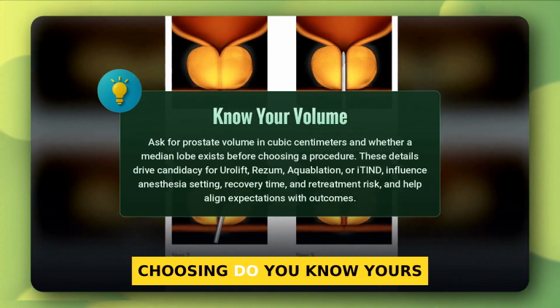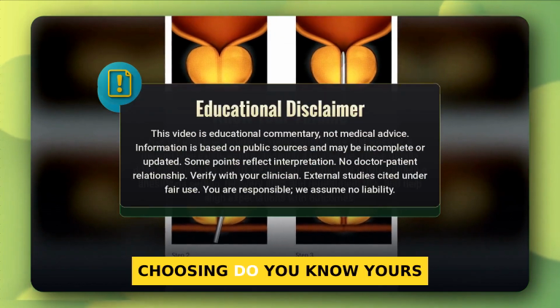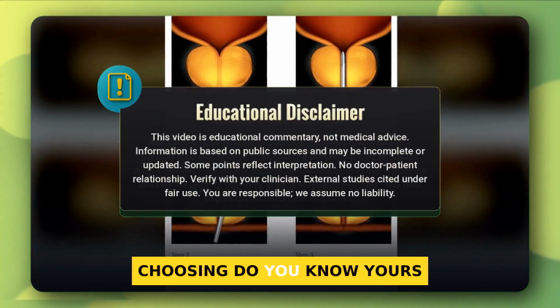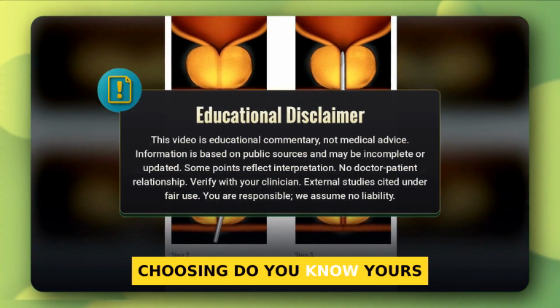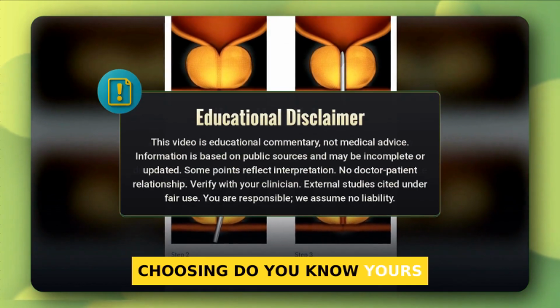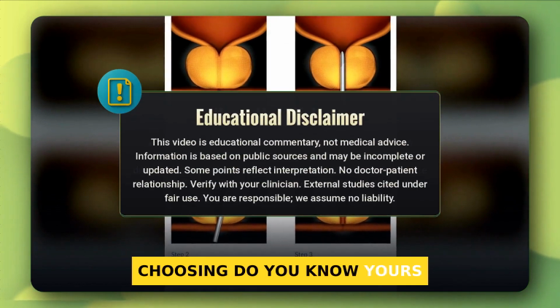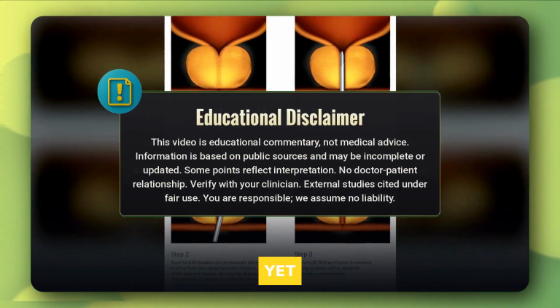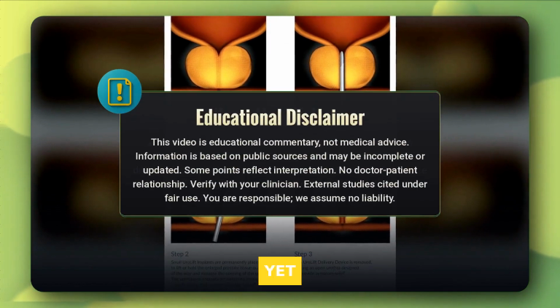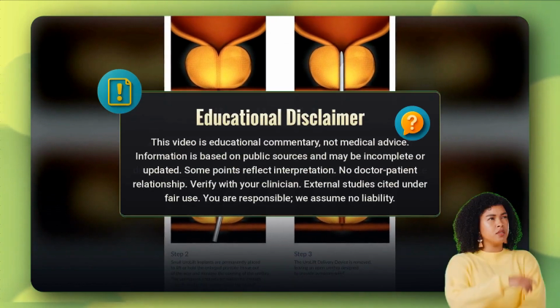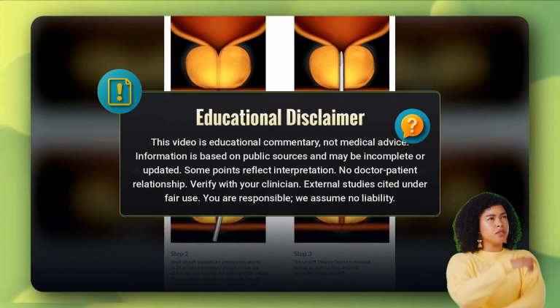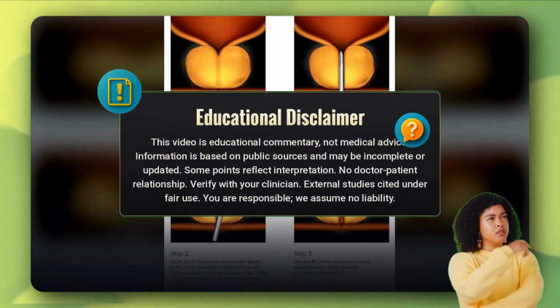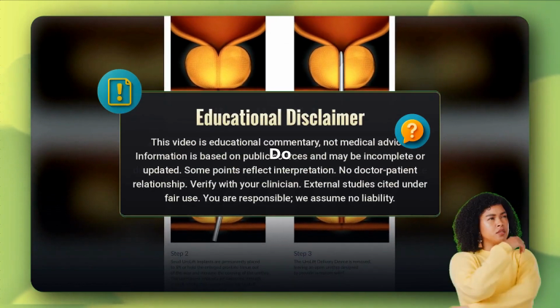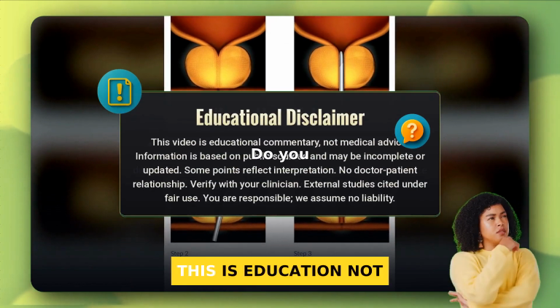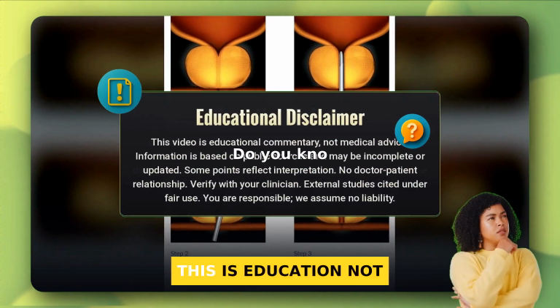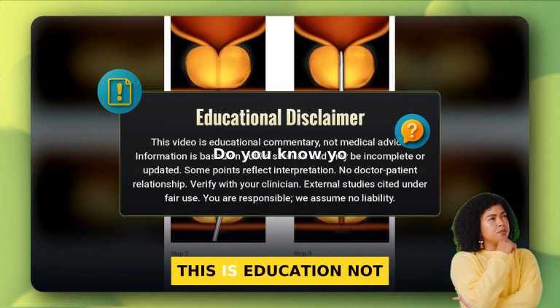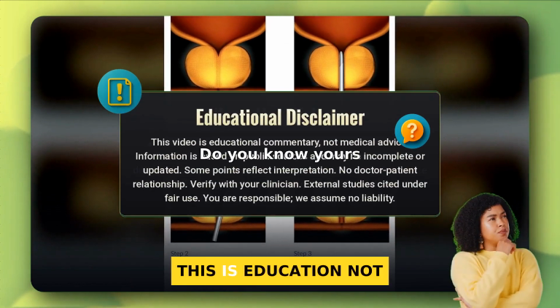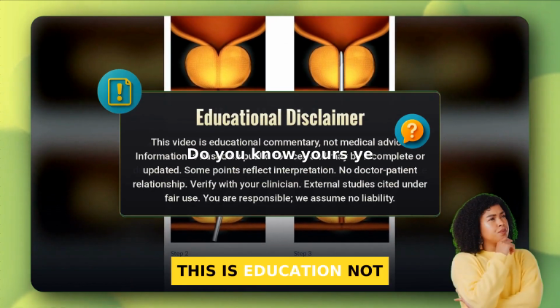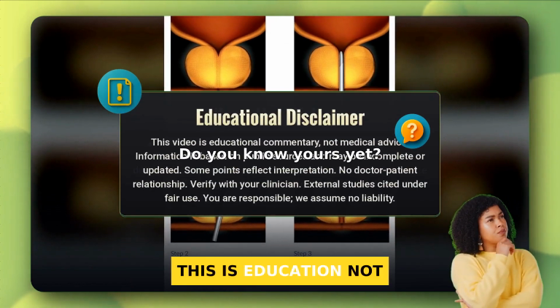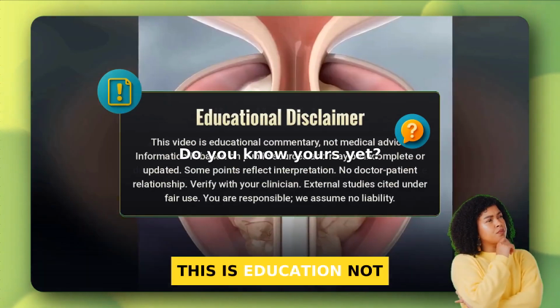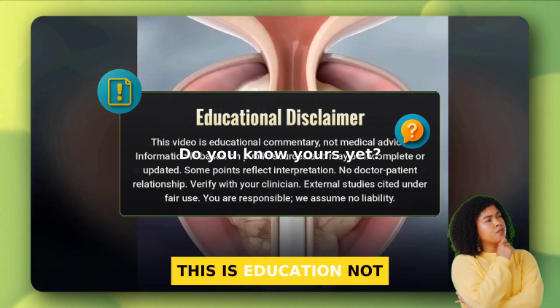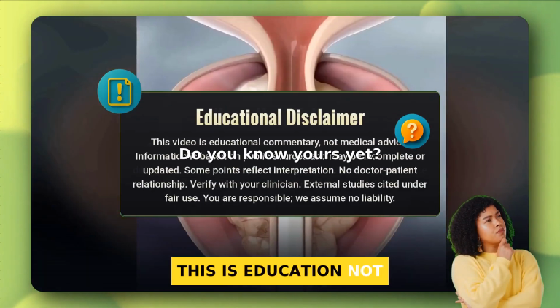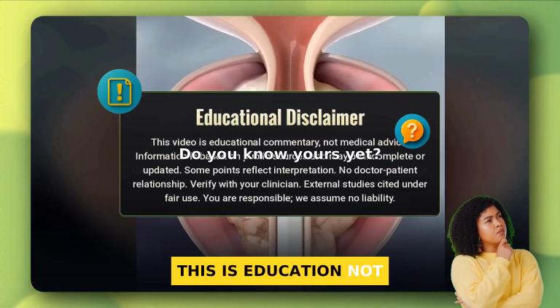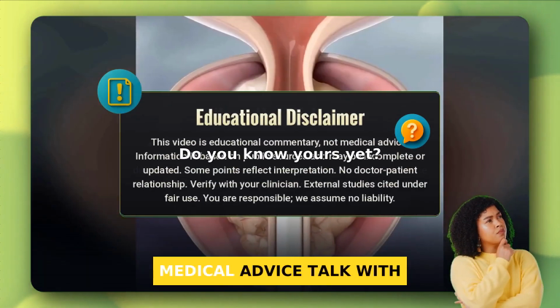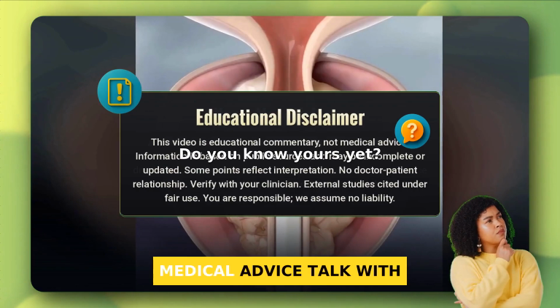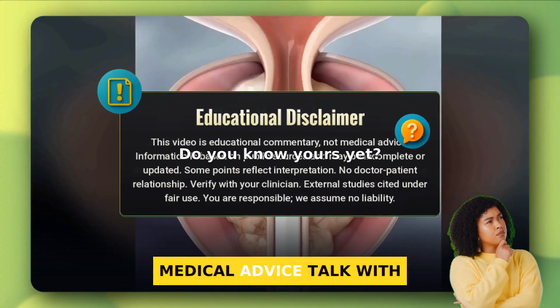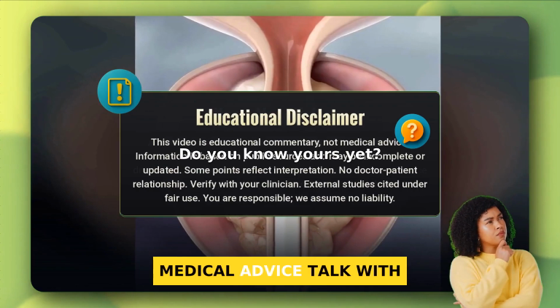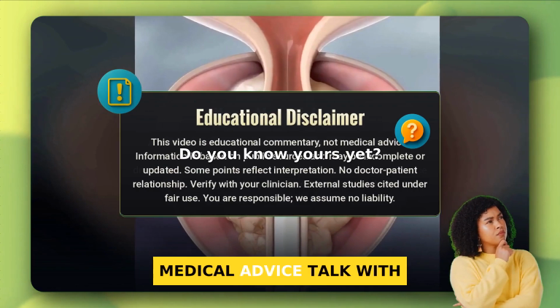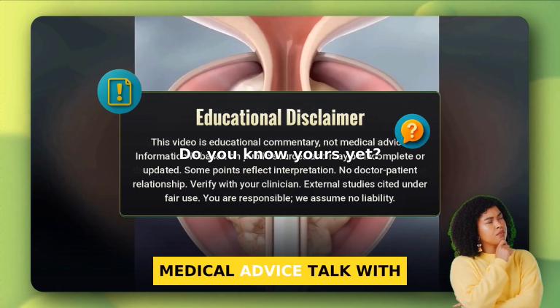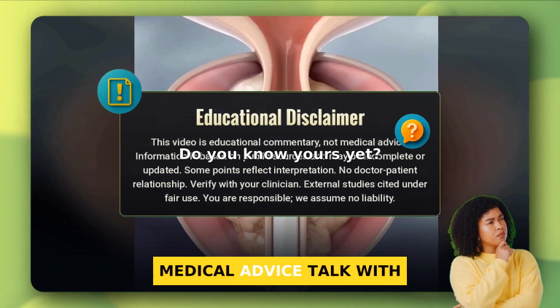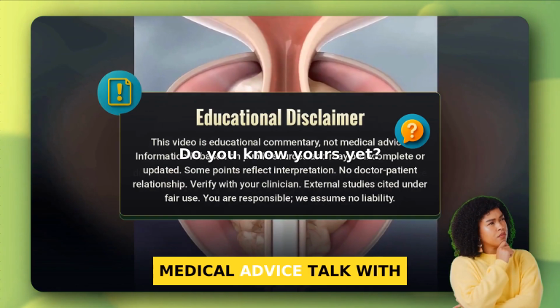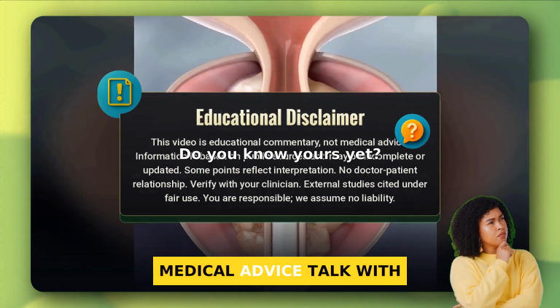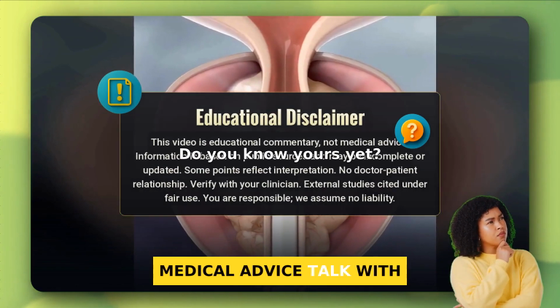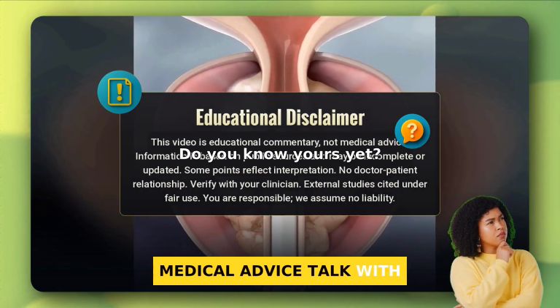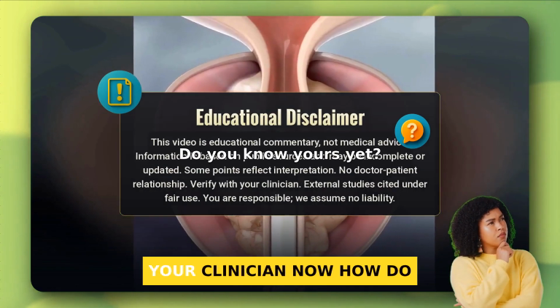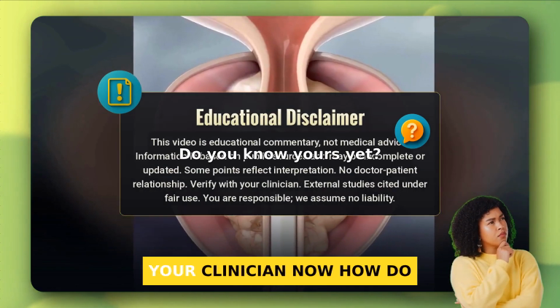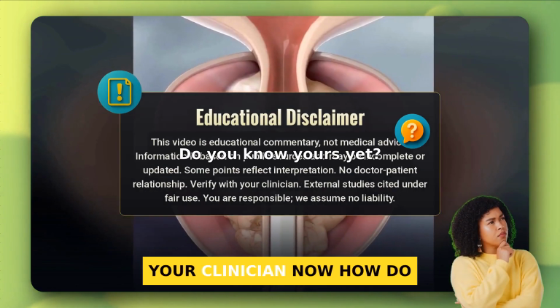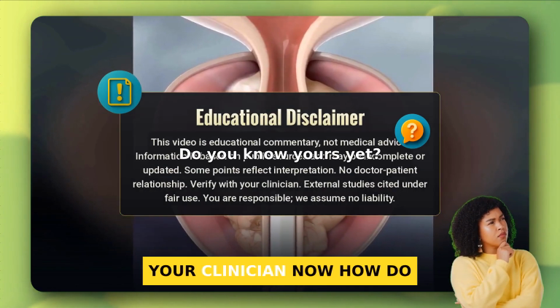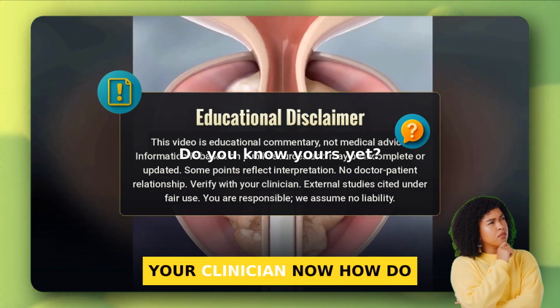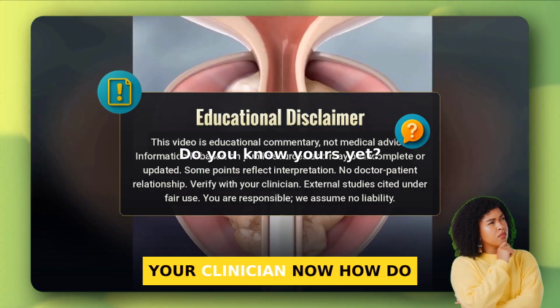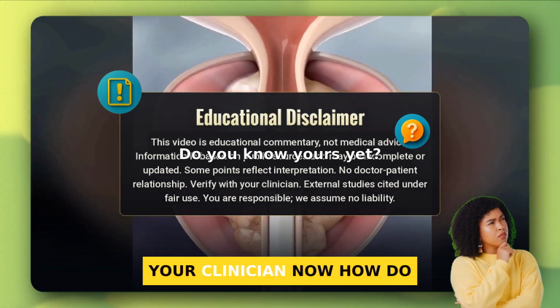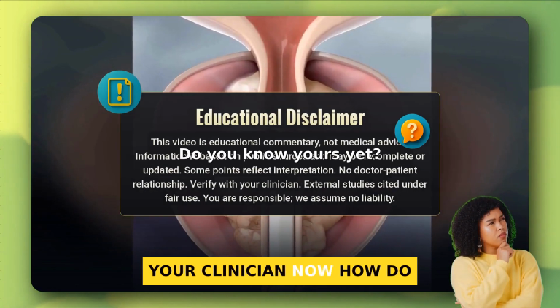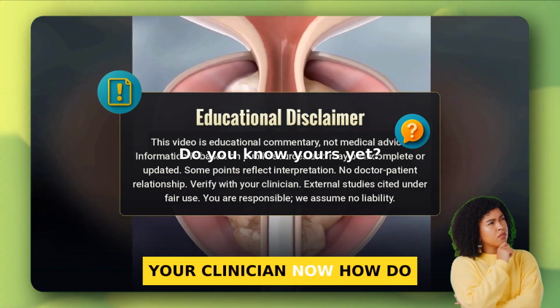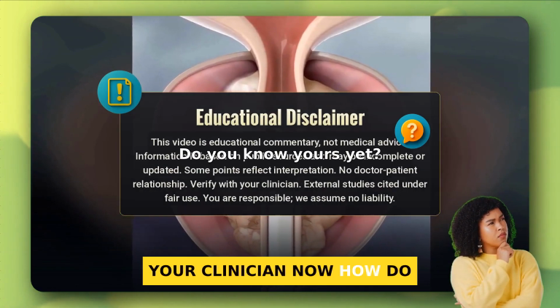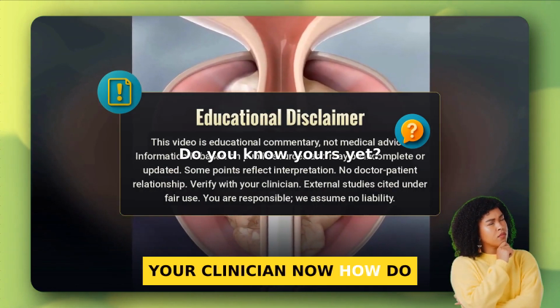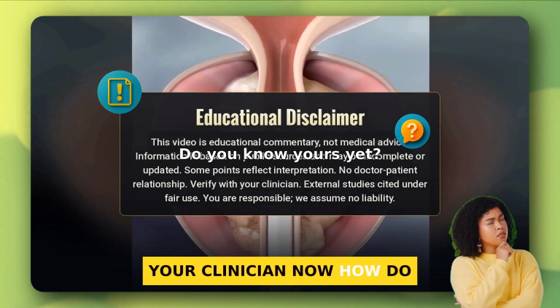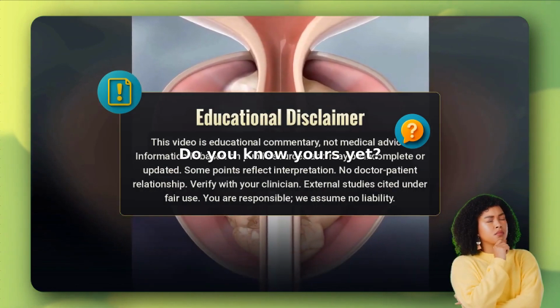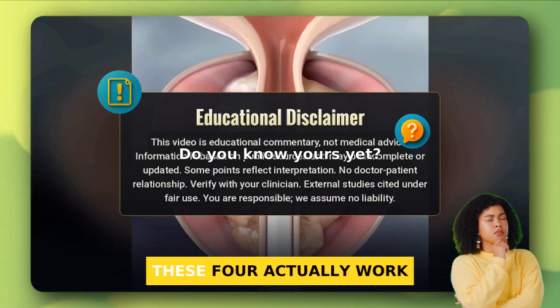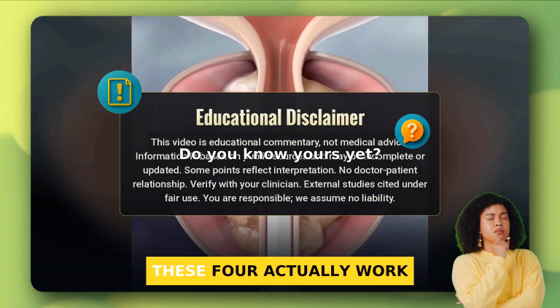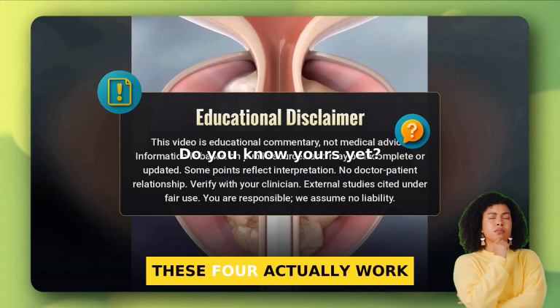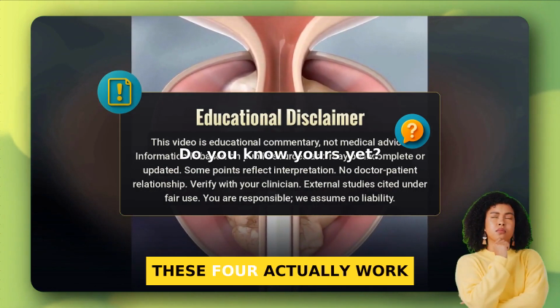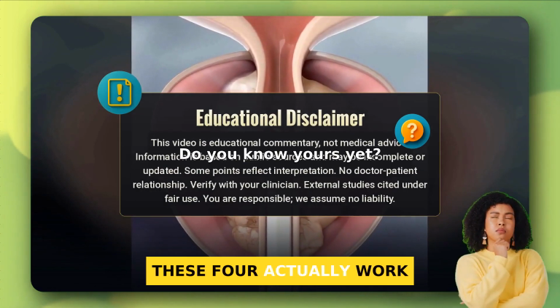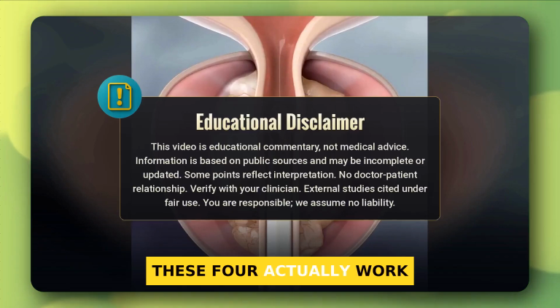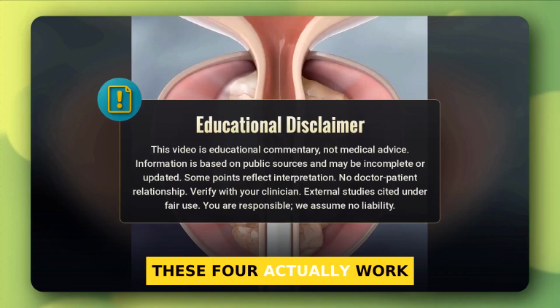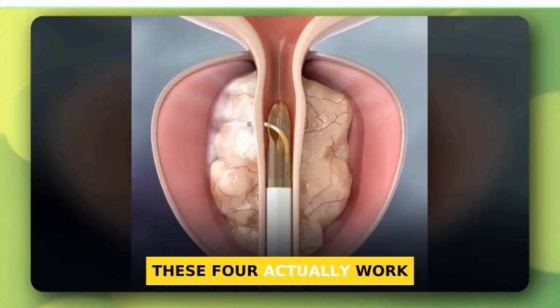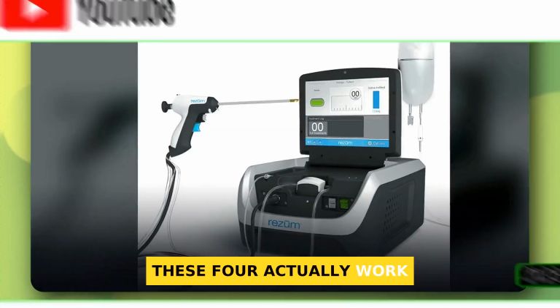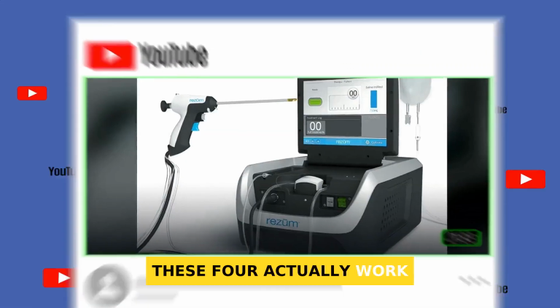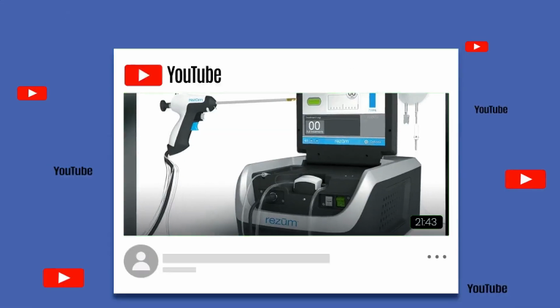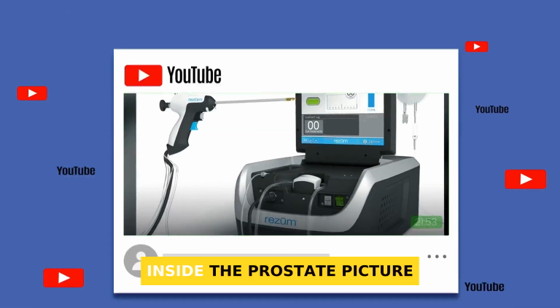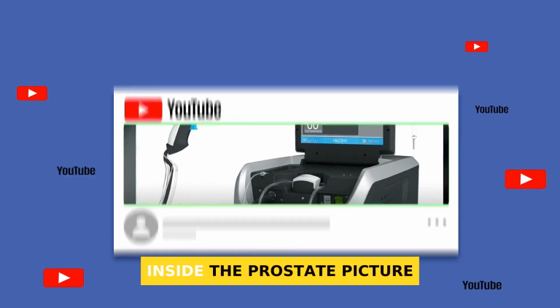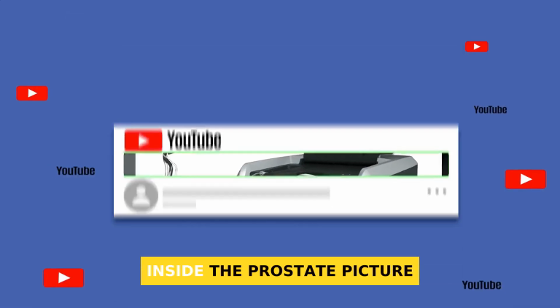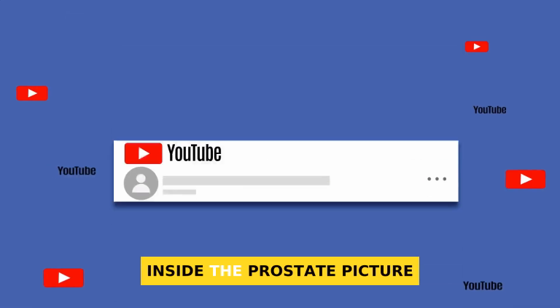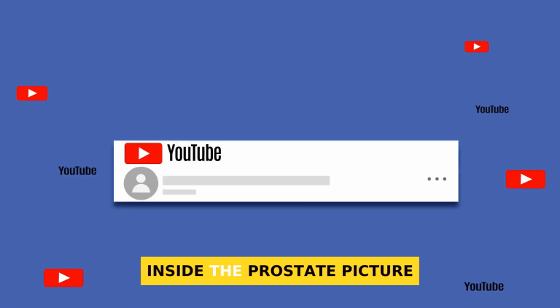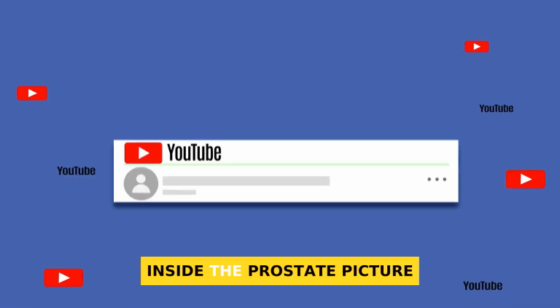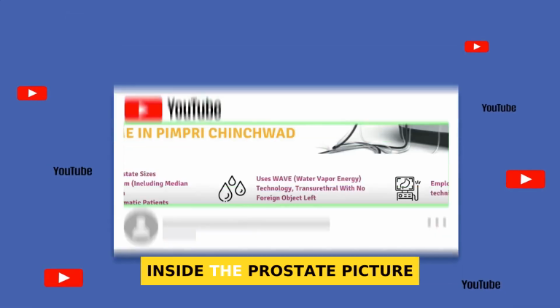Do you know yours yet? This is education, not medical advice. Talk with your clinician. Now, how do these four actually work inside the prostate?